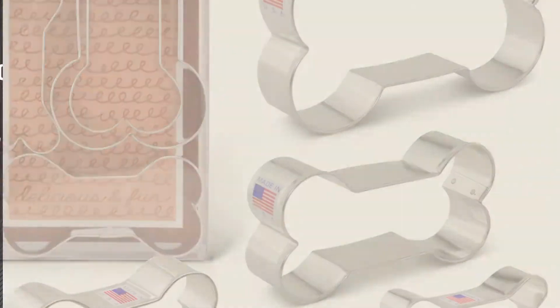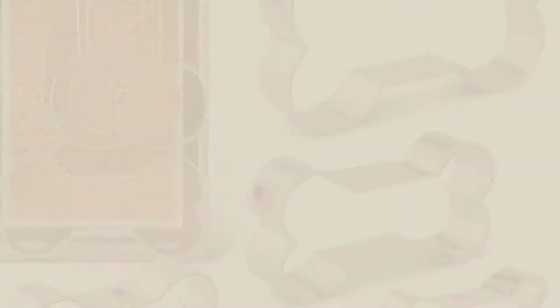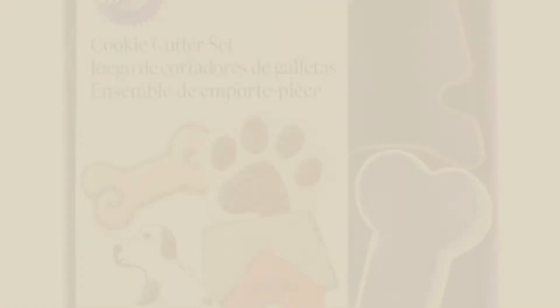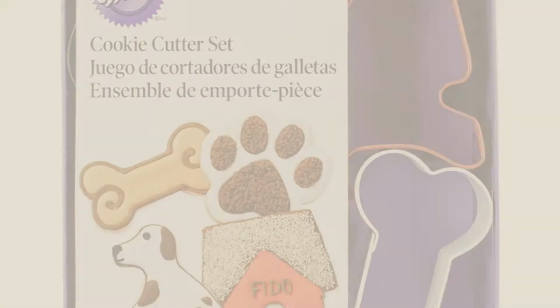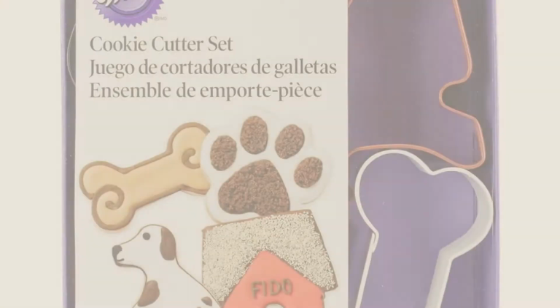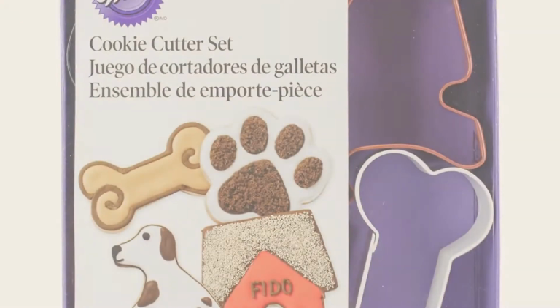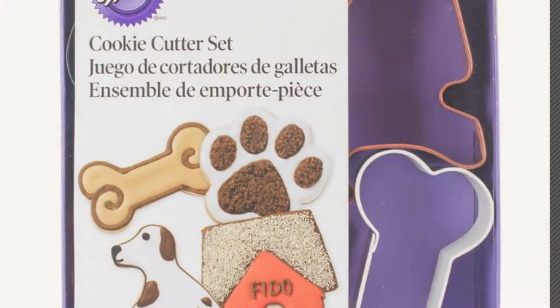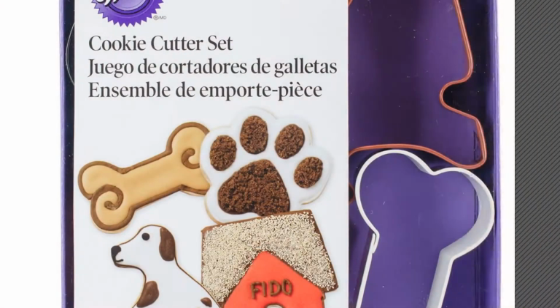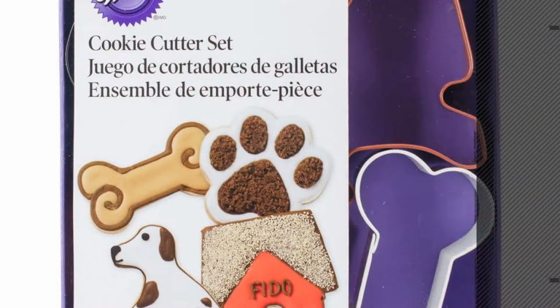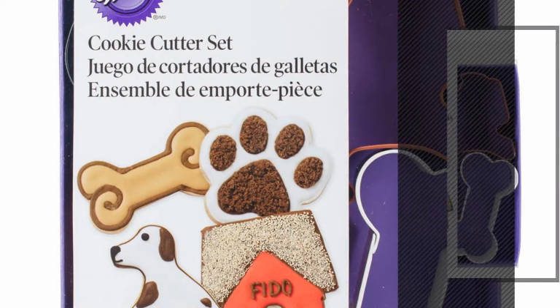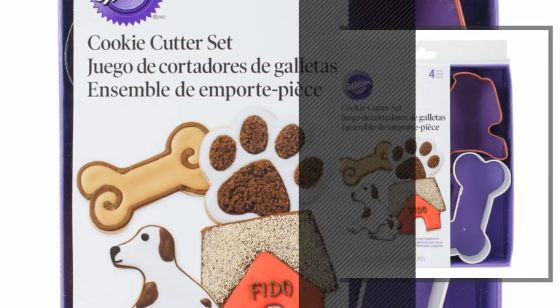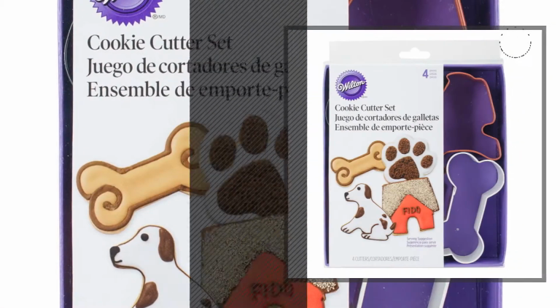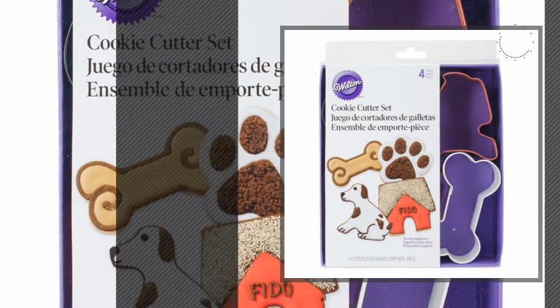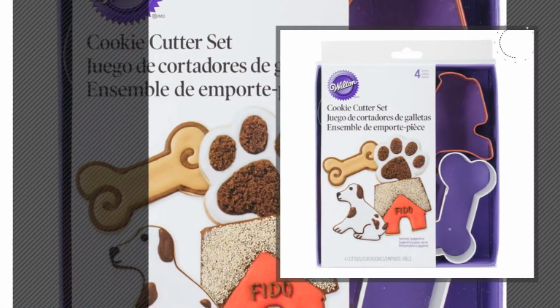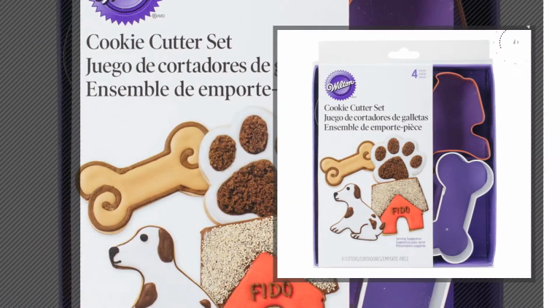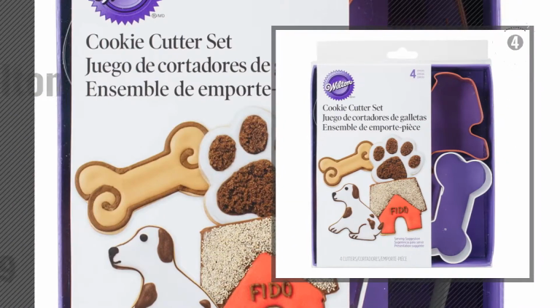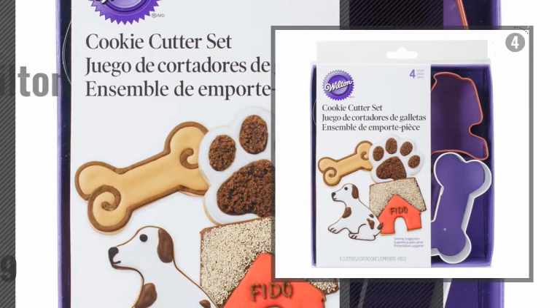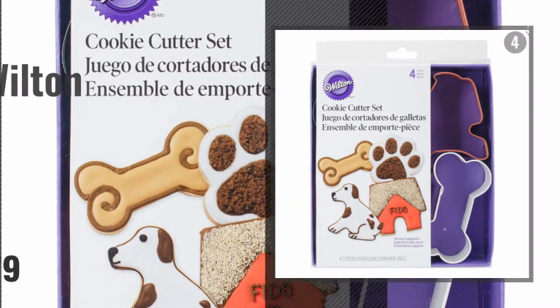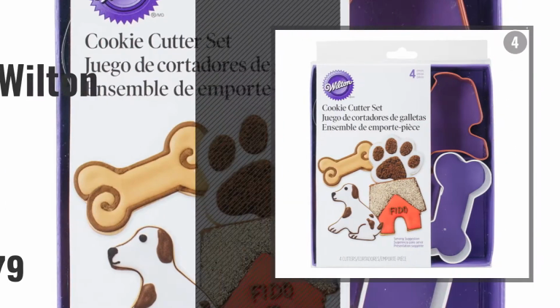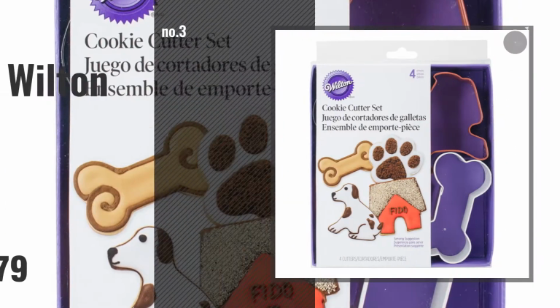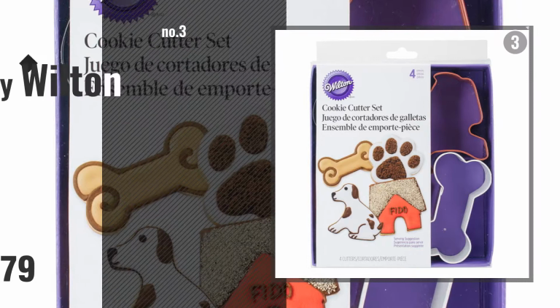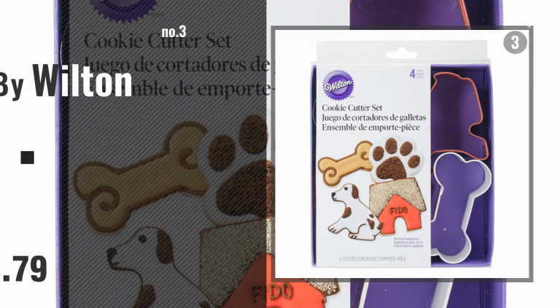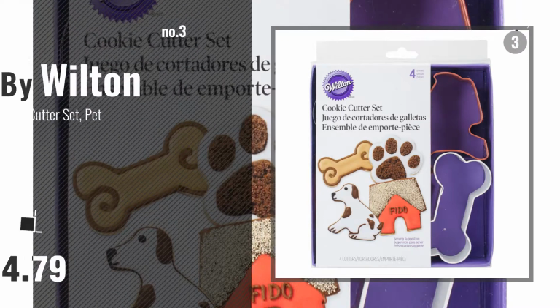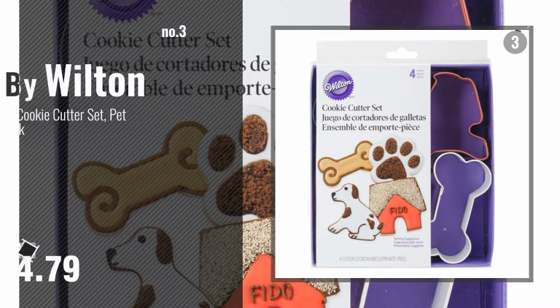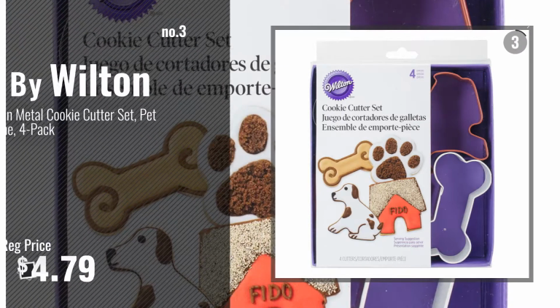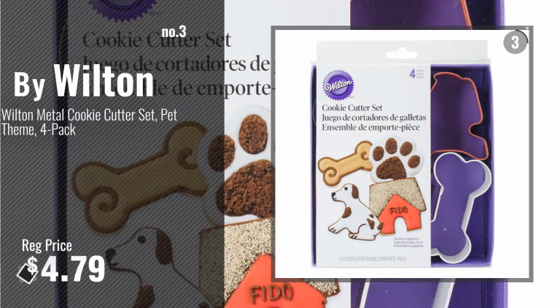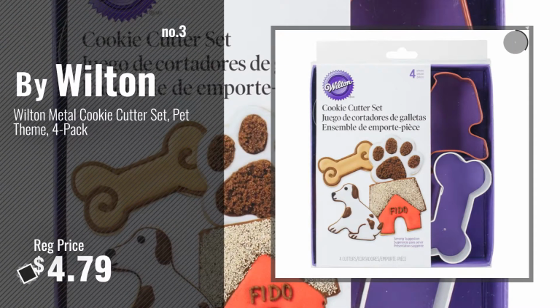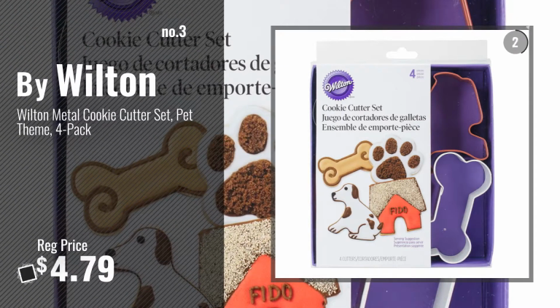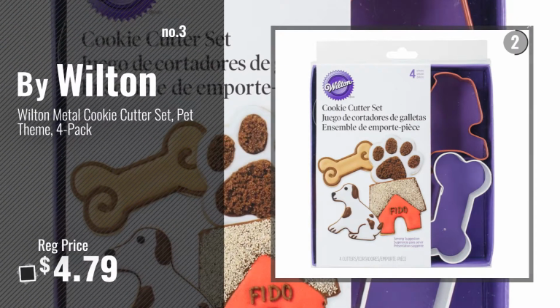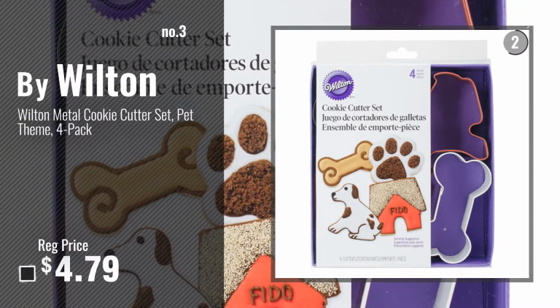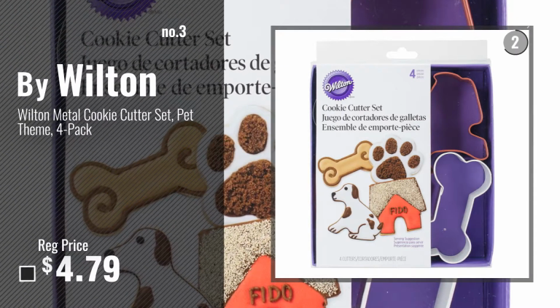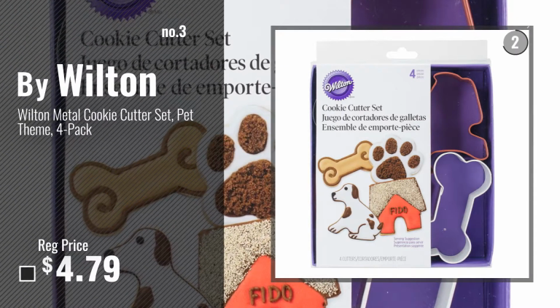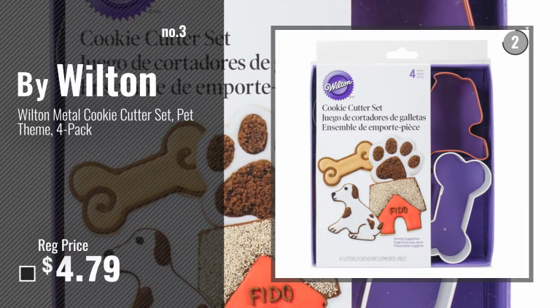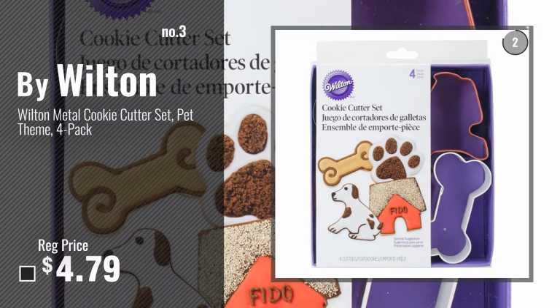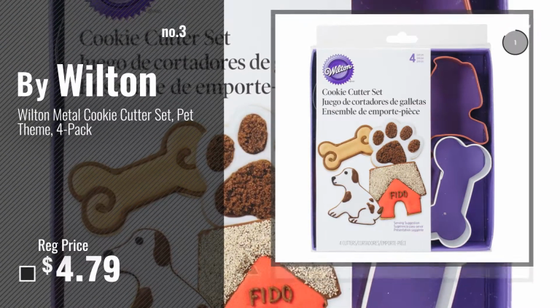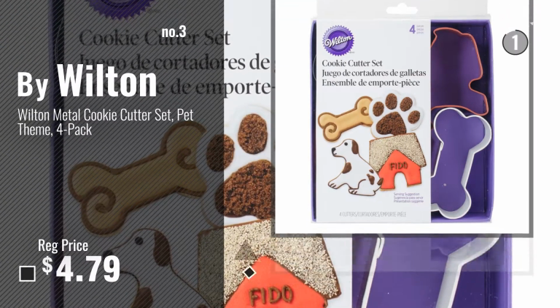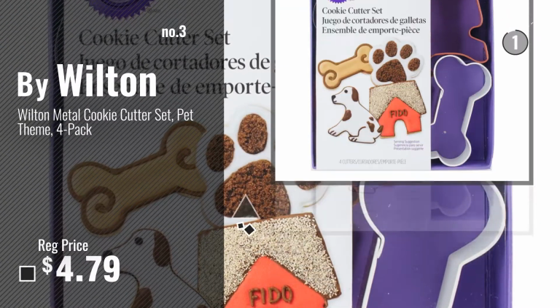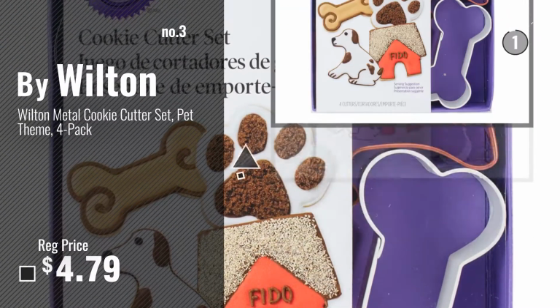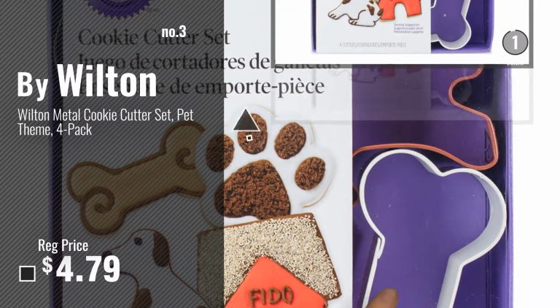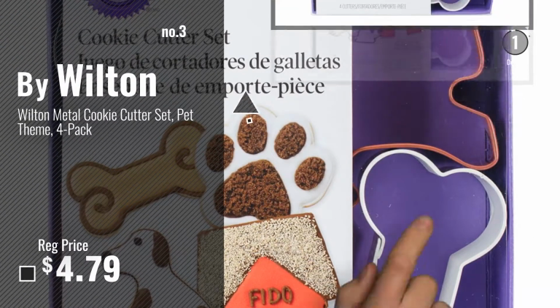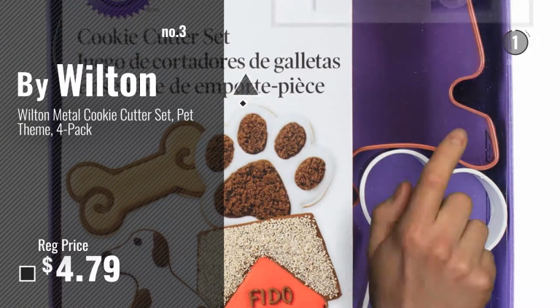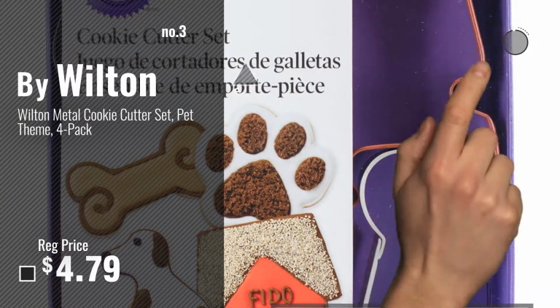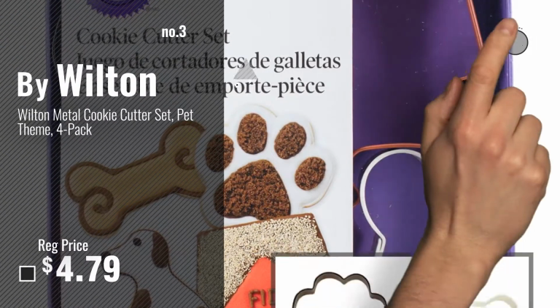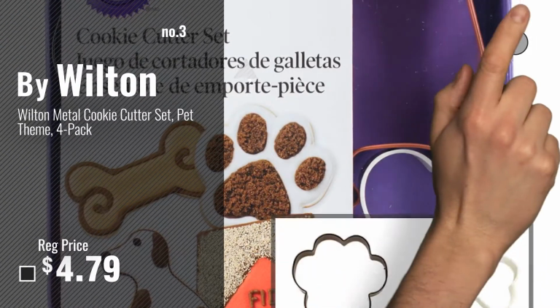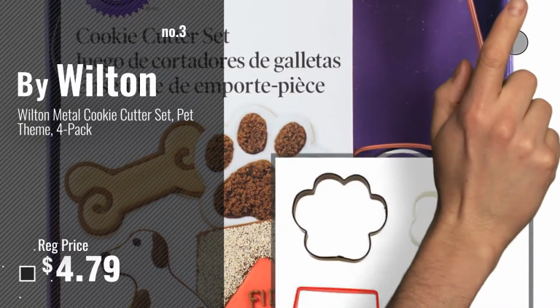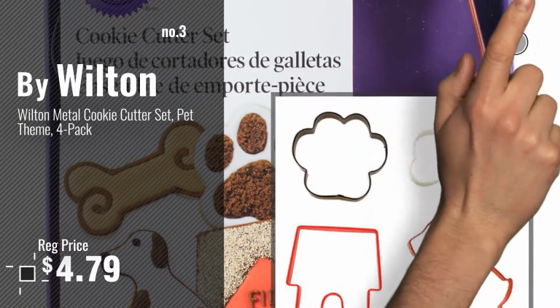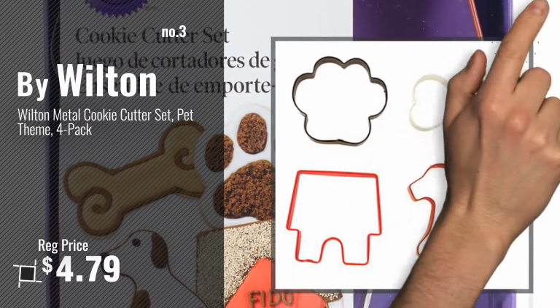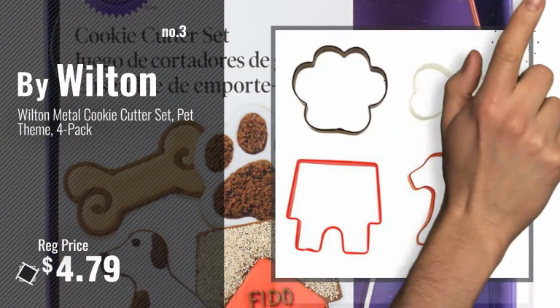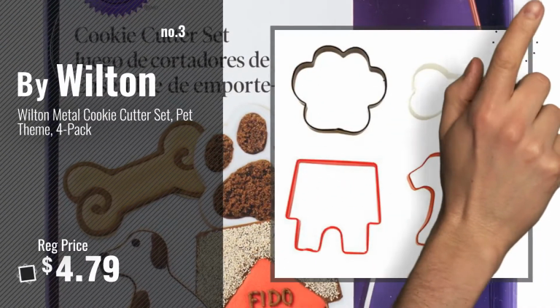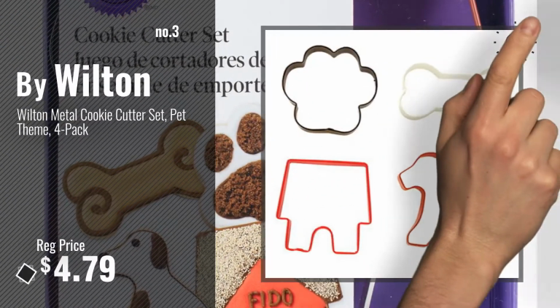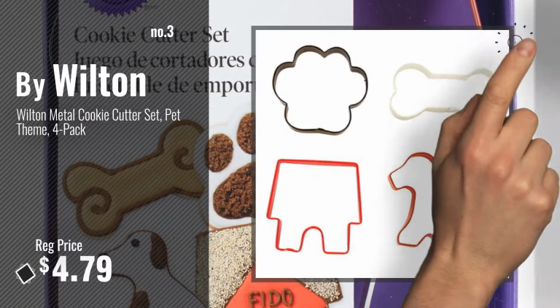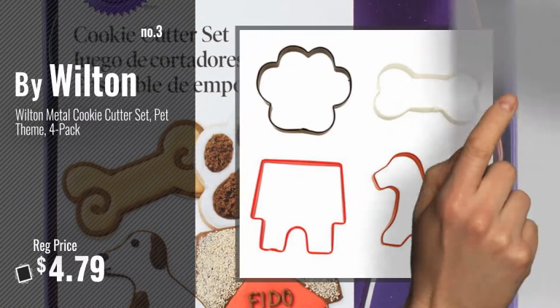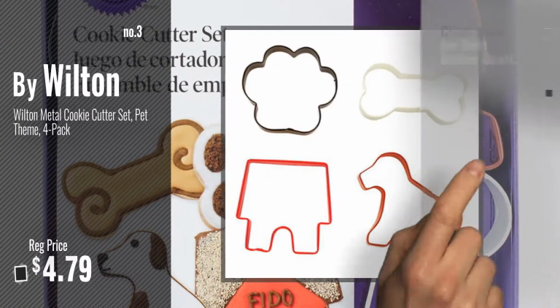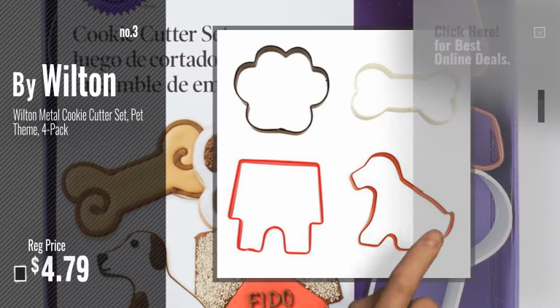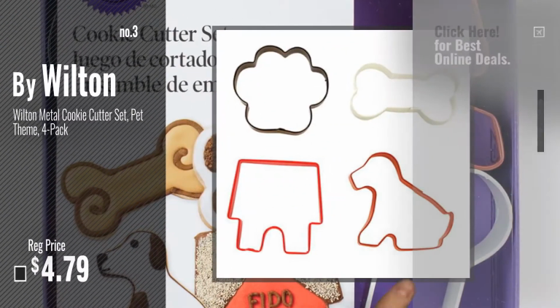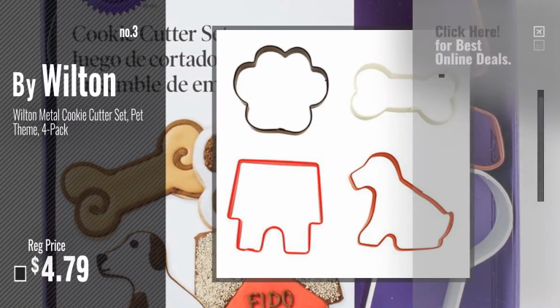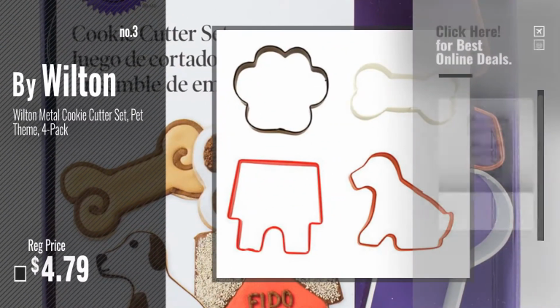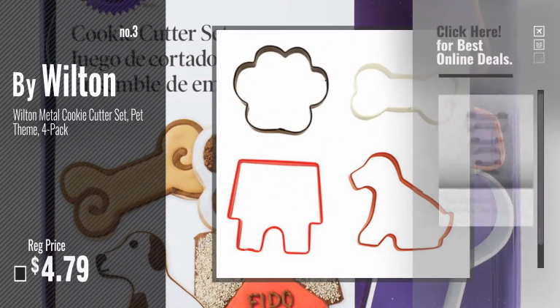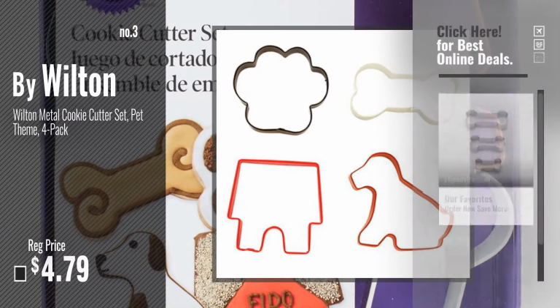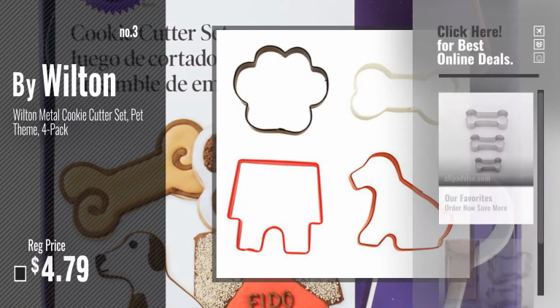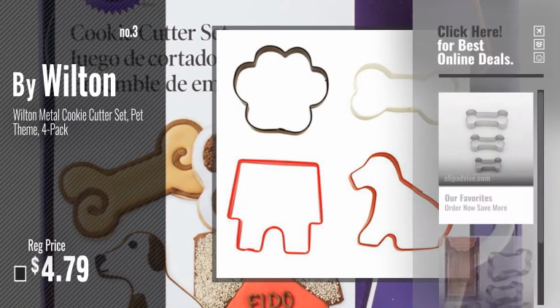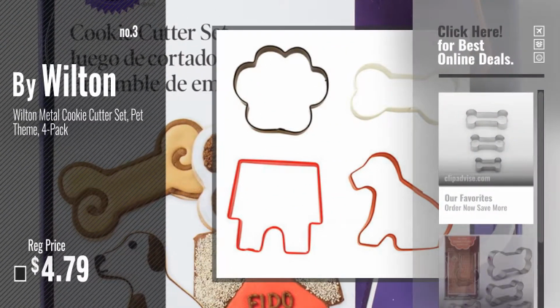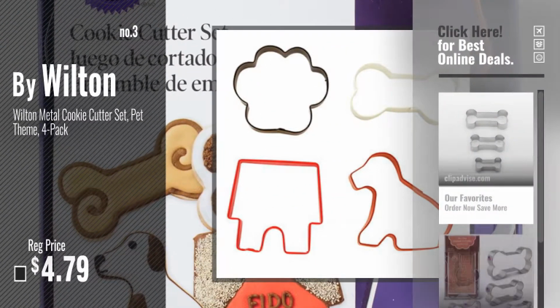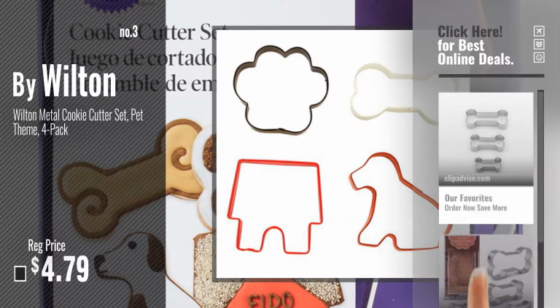Number 3, by Wilton. Get your favorite now — just click this circle in the corner.